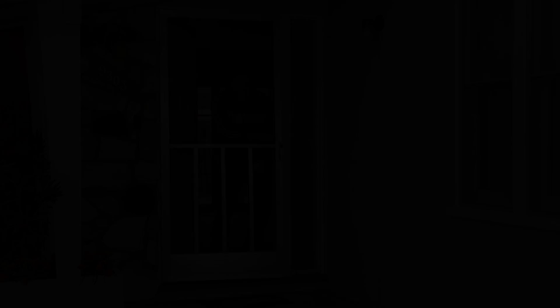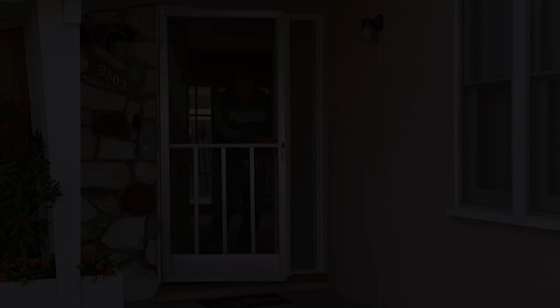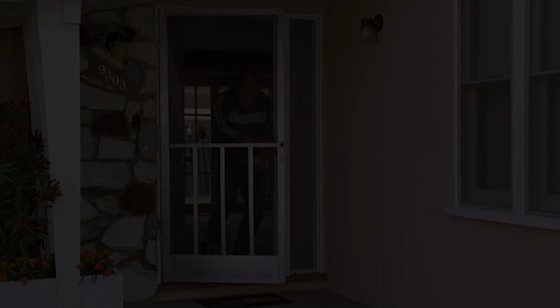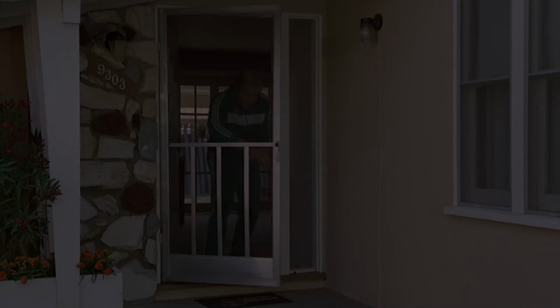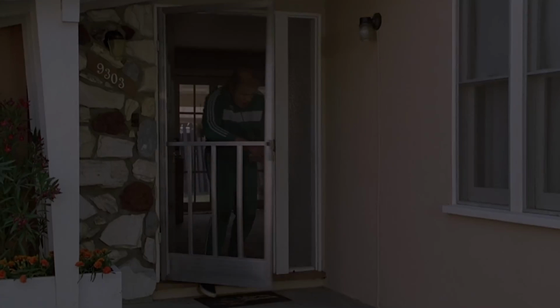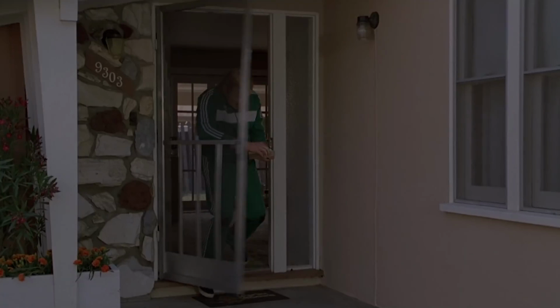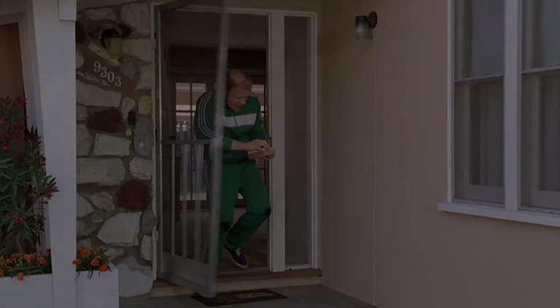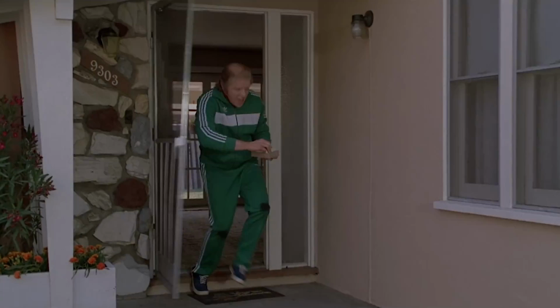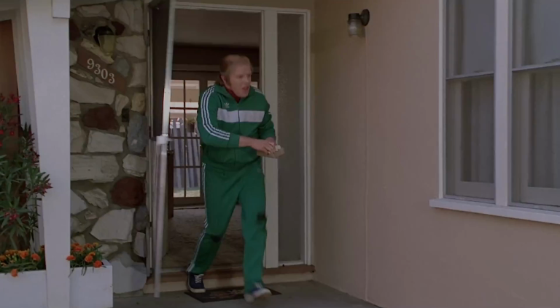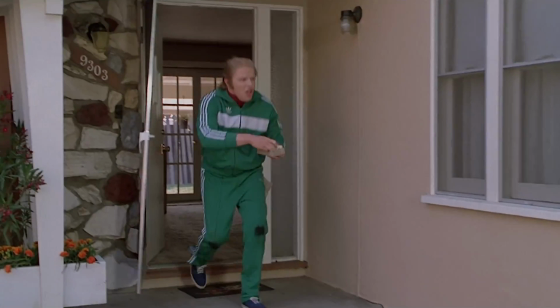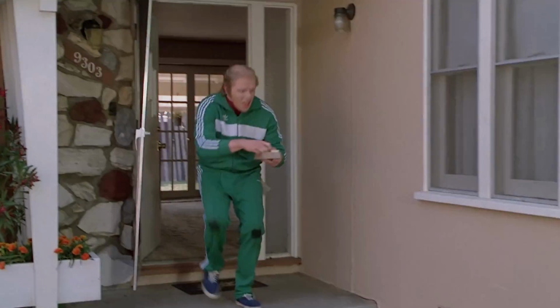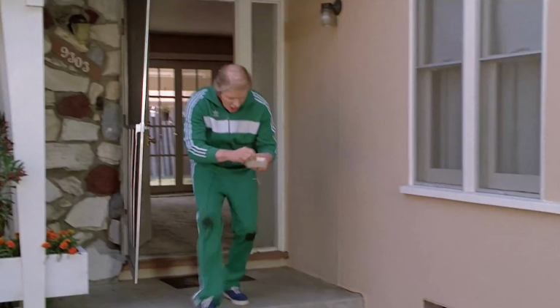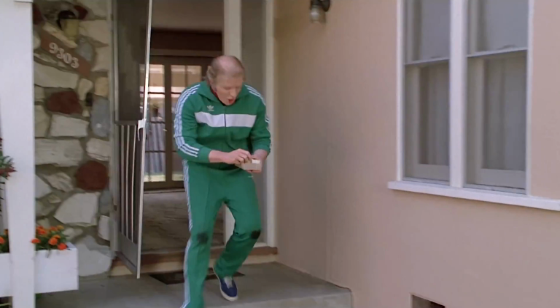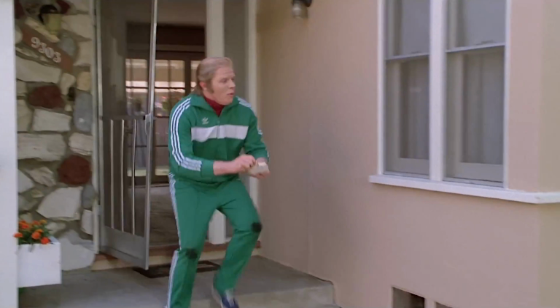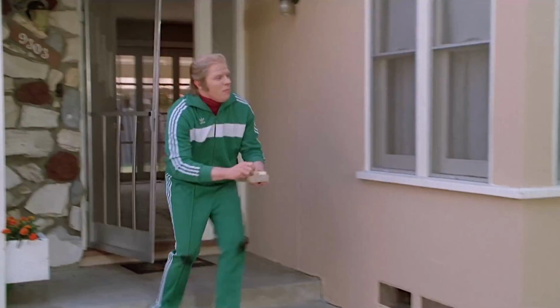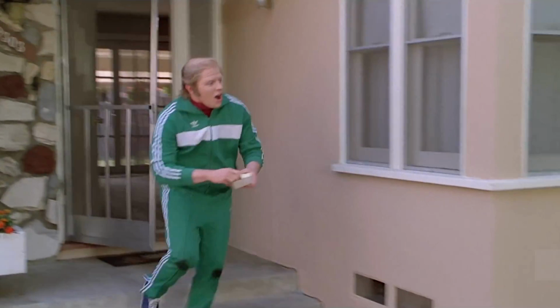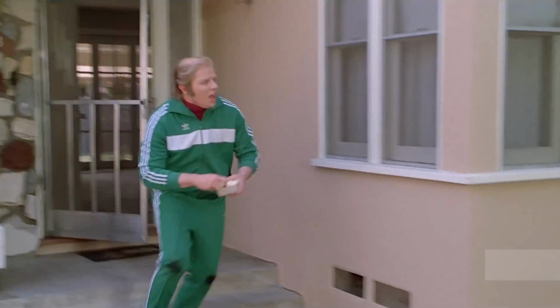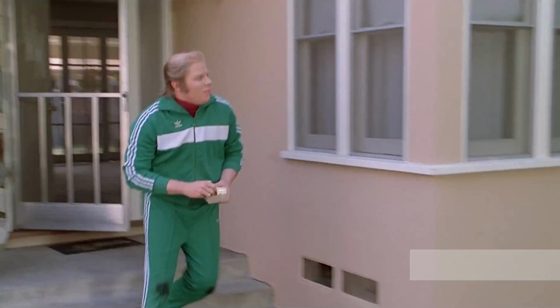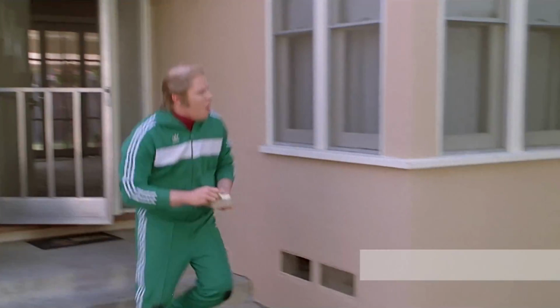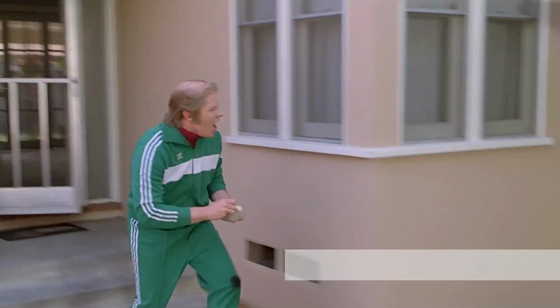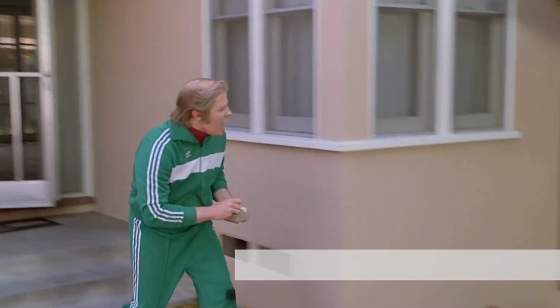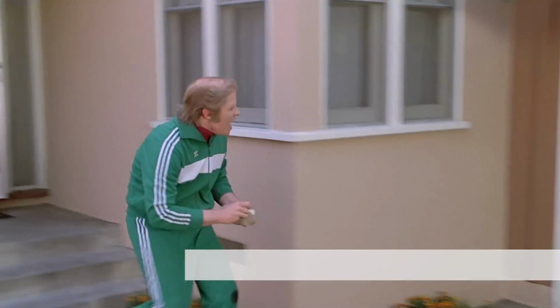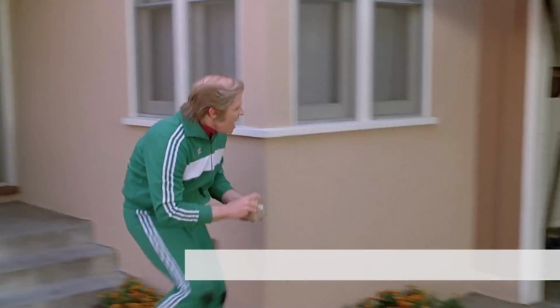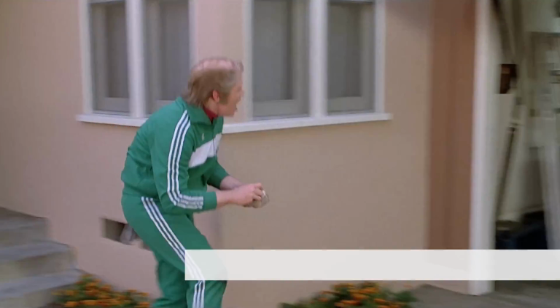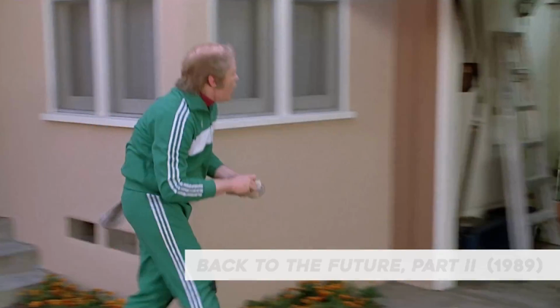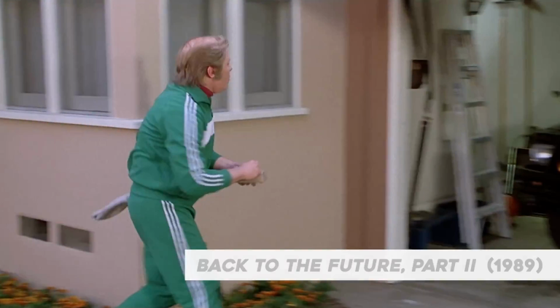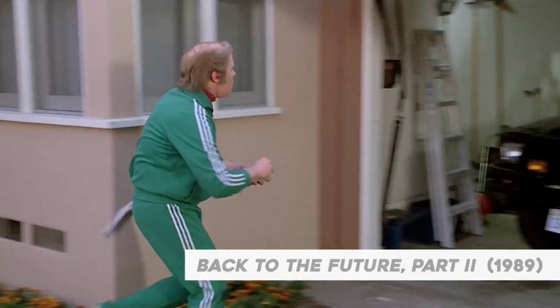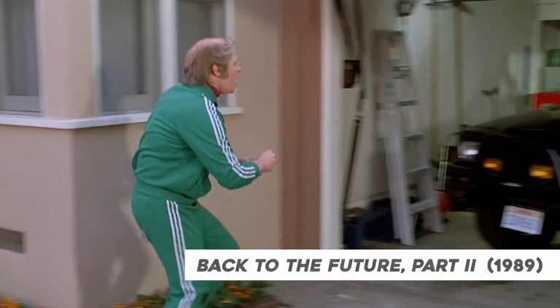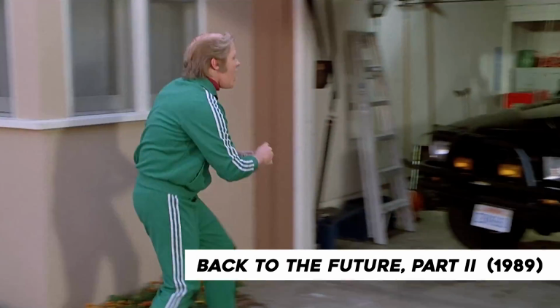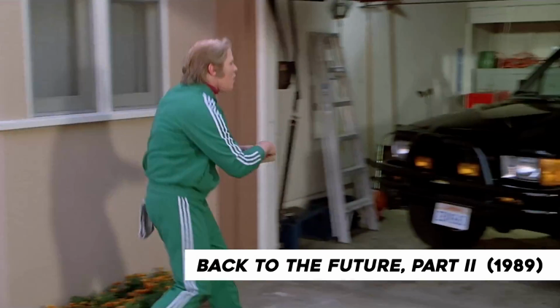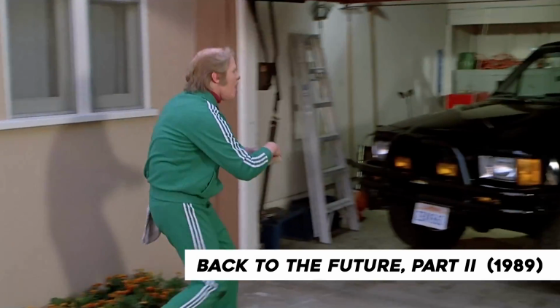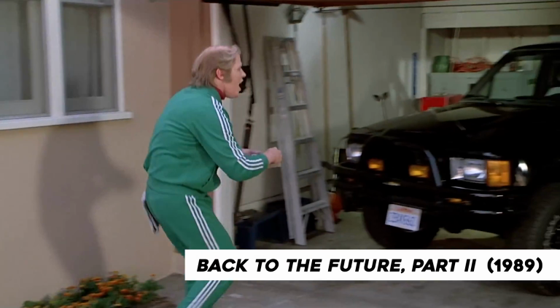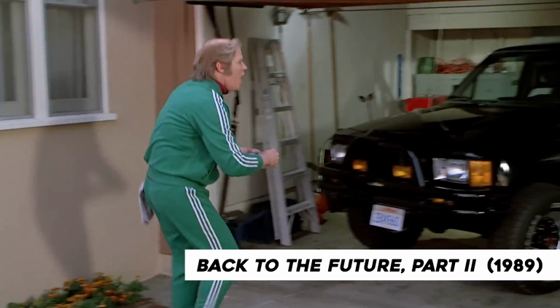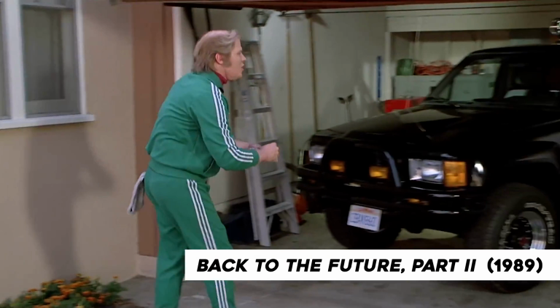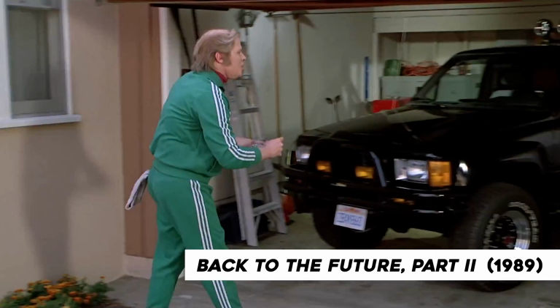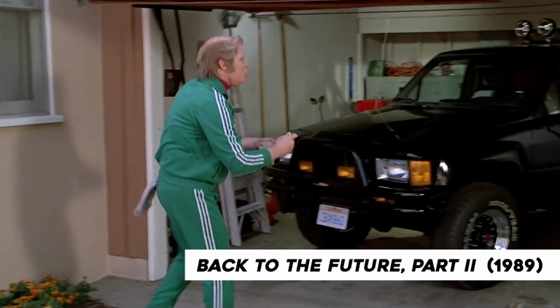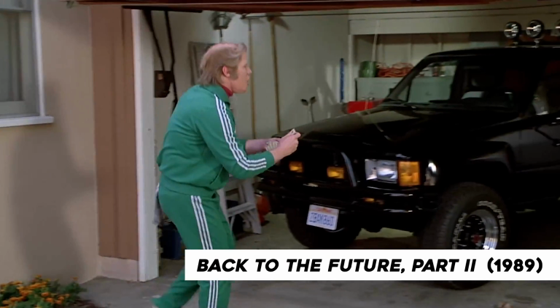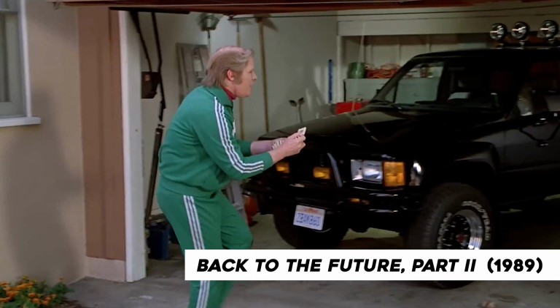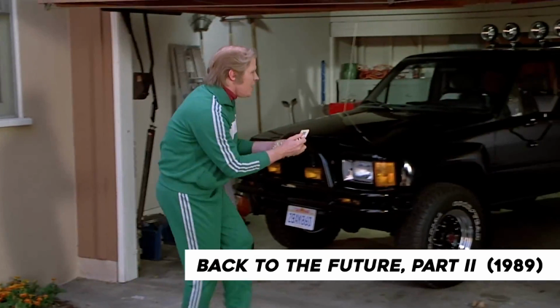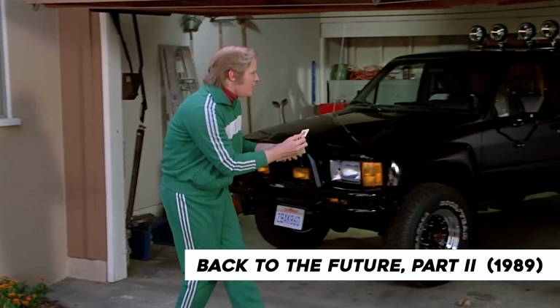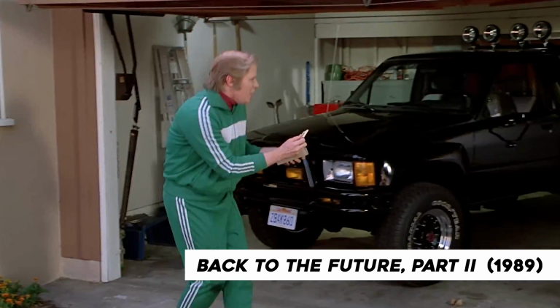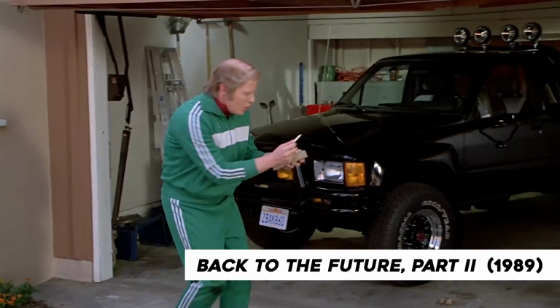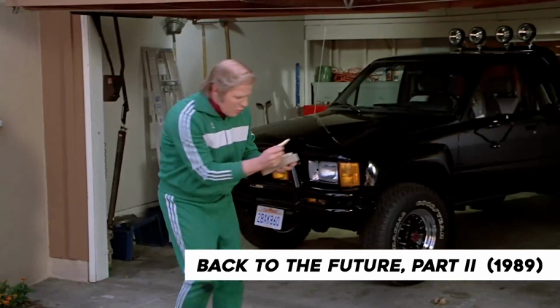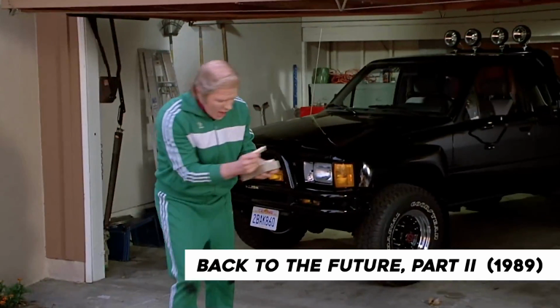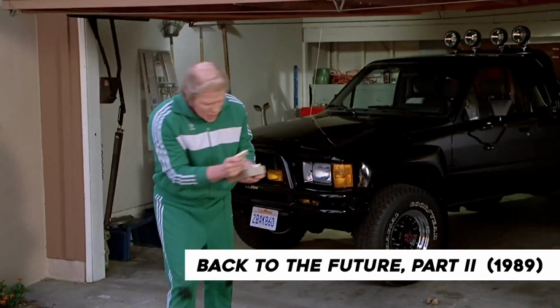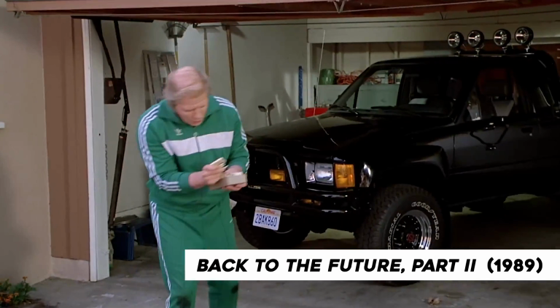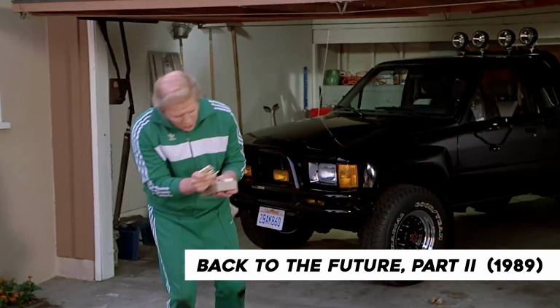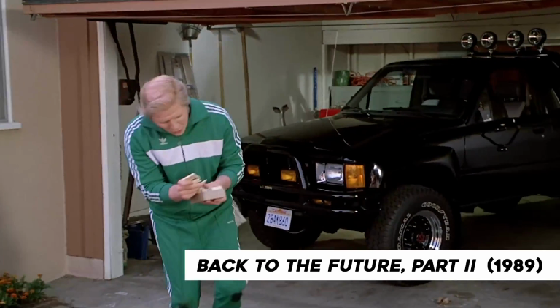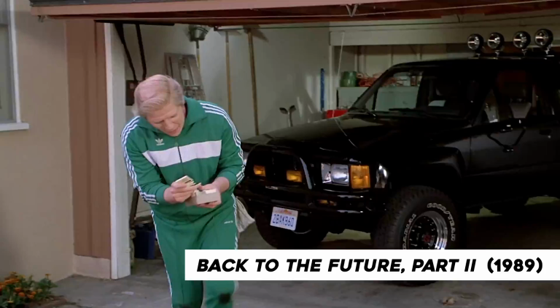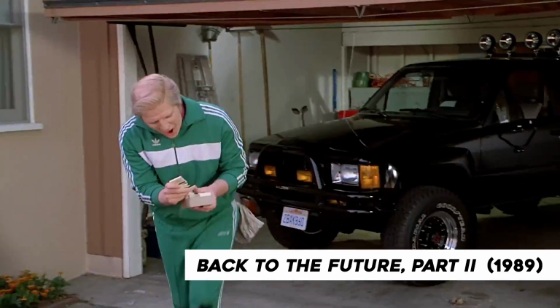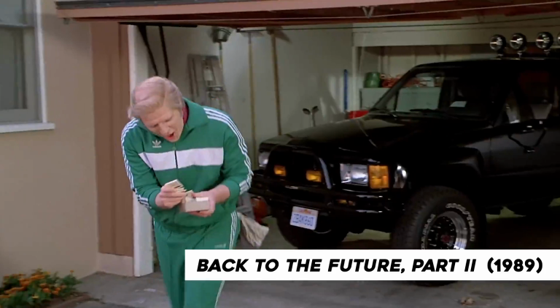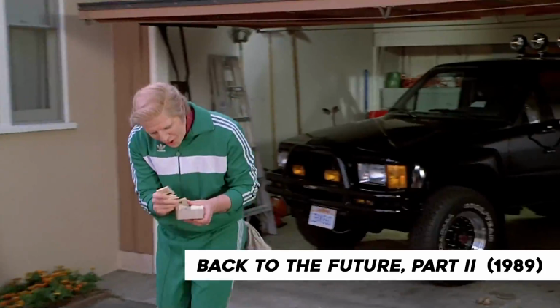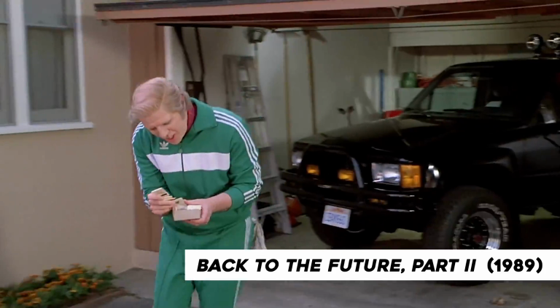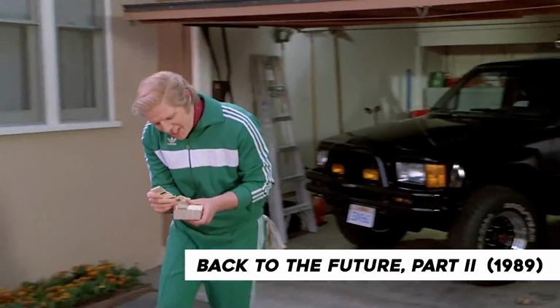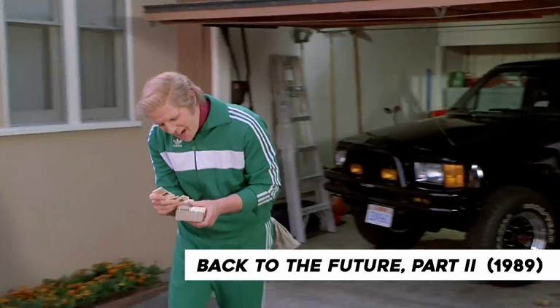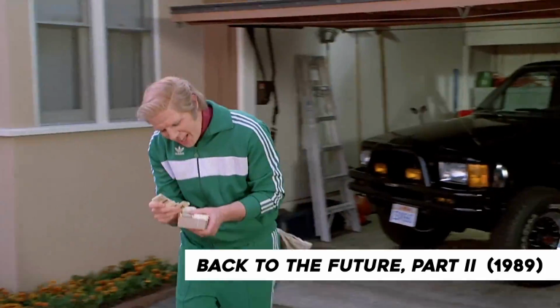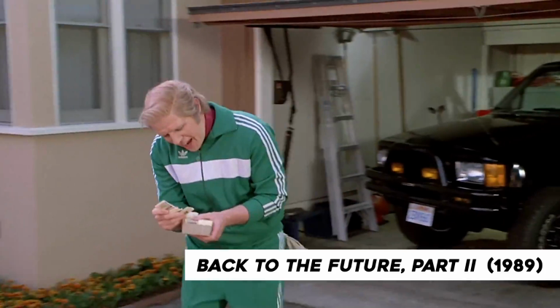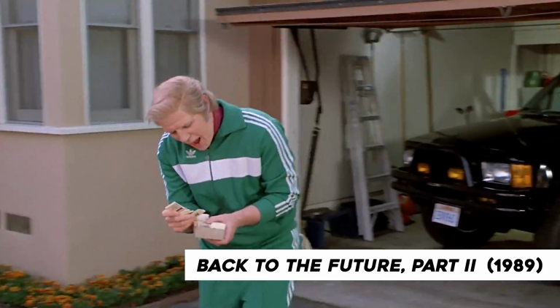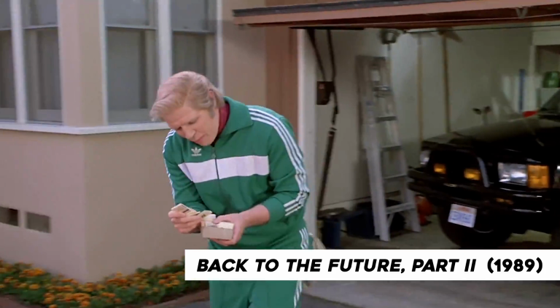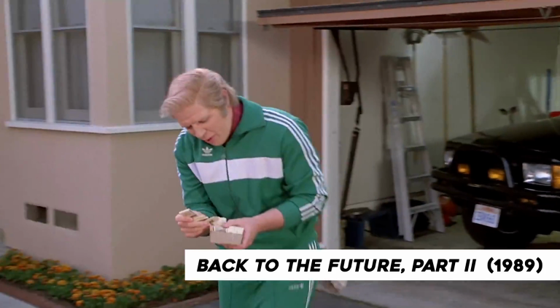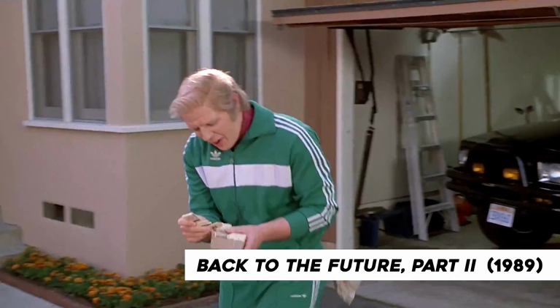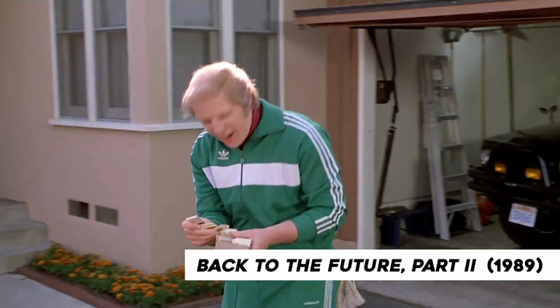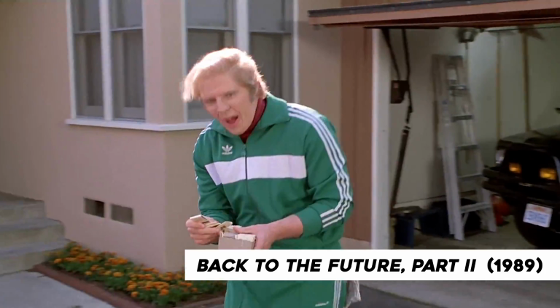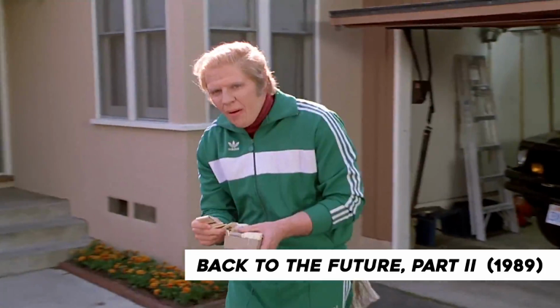Marty! I wanted to show you these new matchbooks for my auto detailing I had printed up.